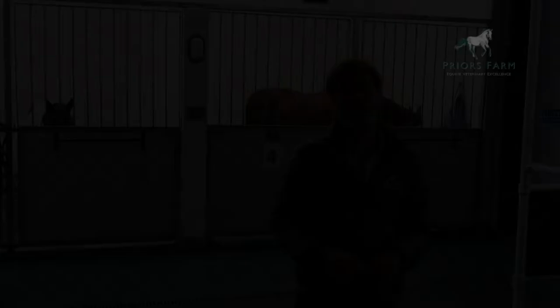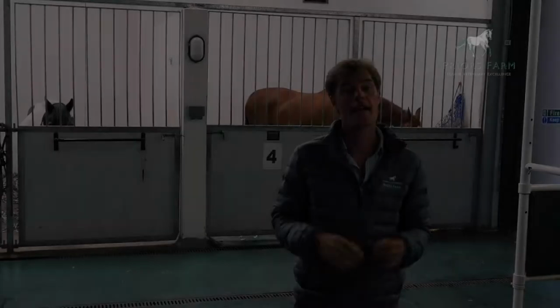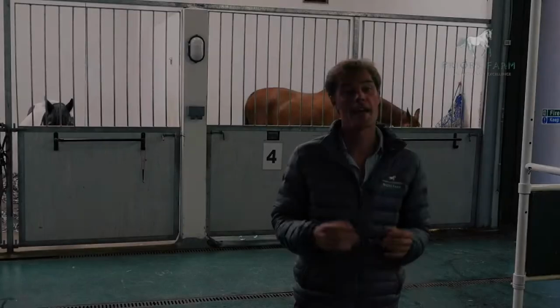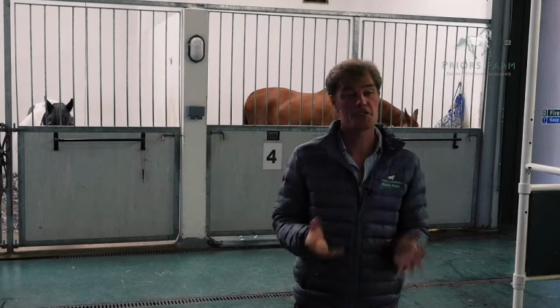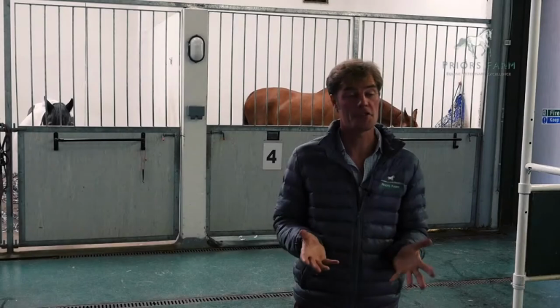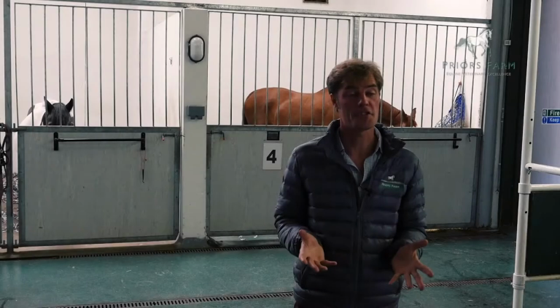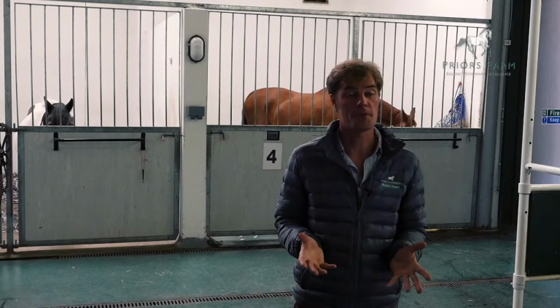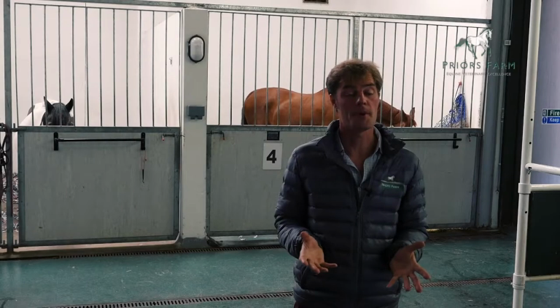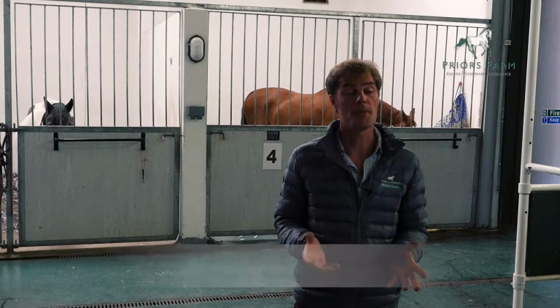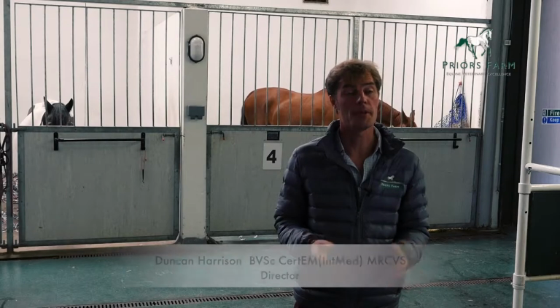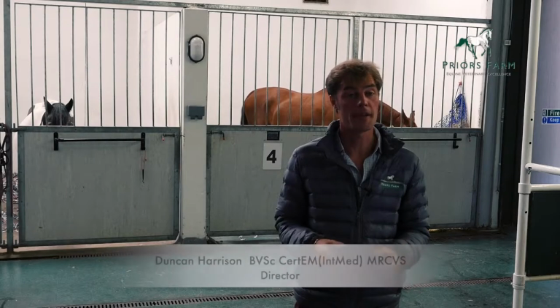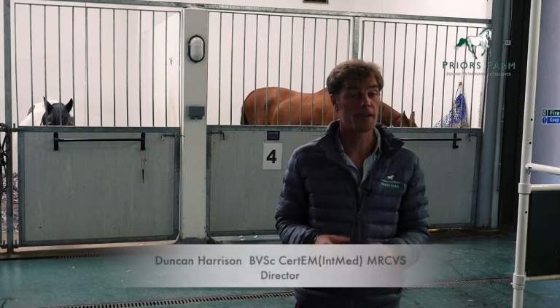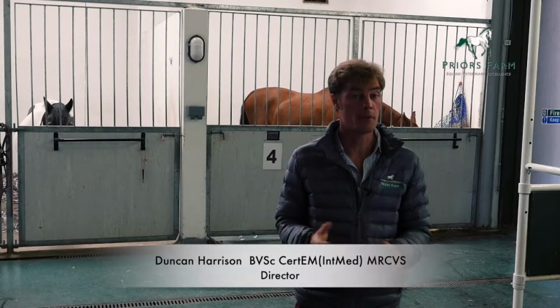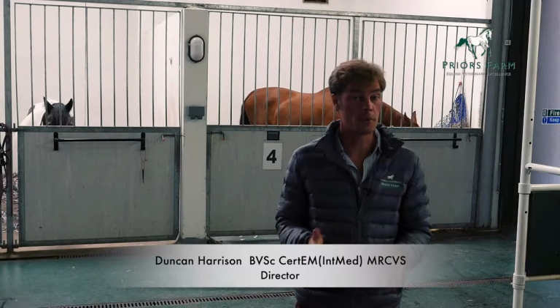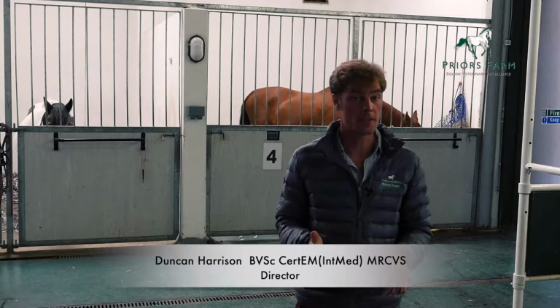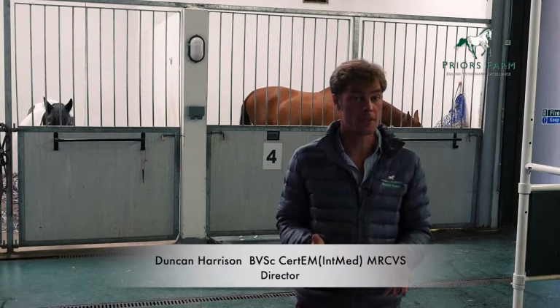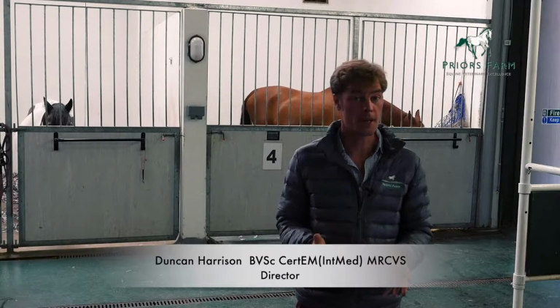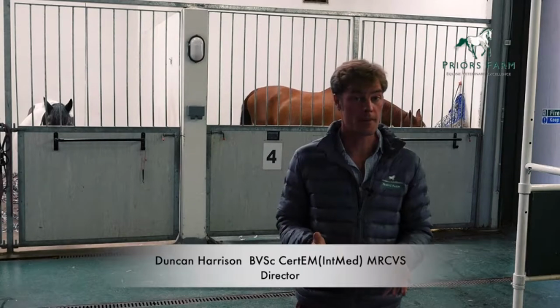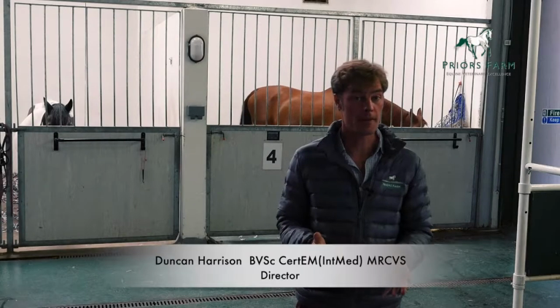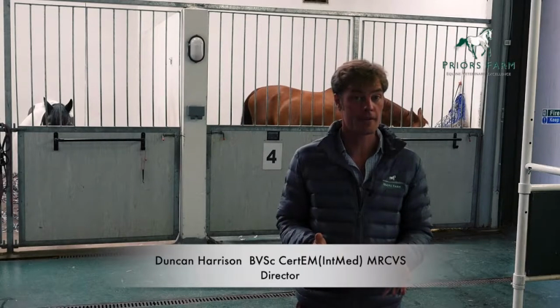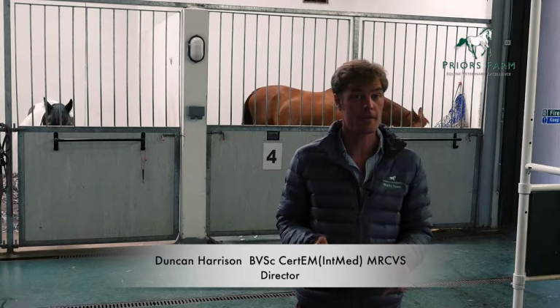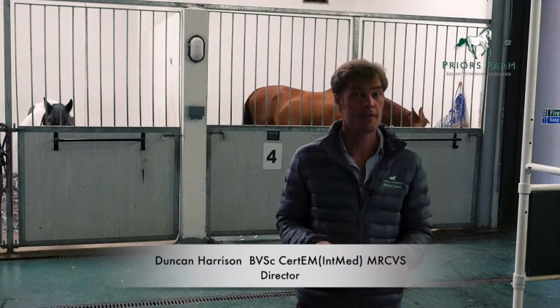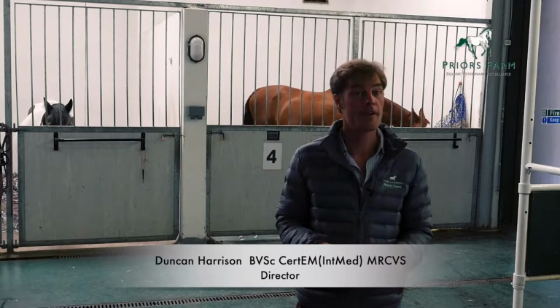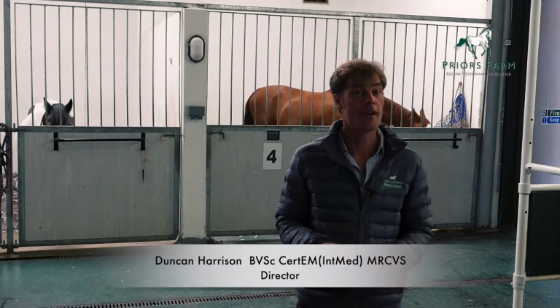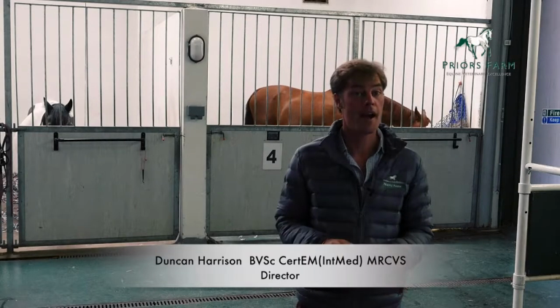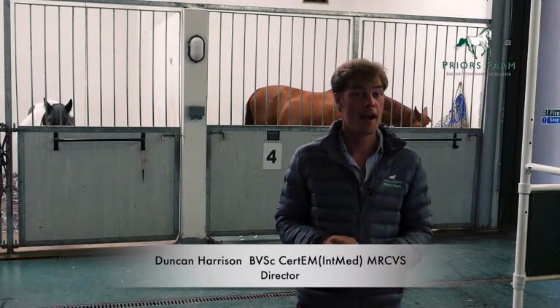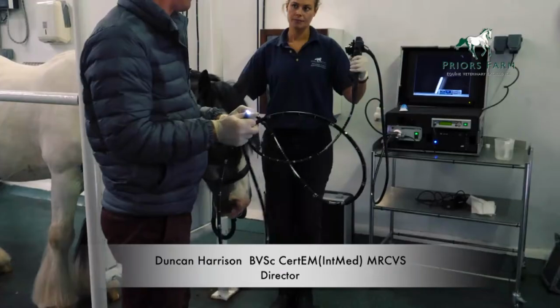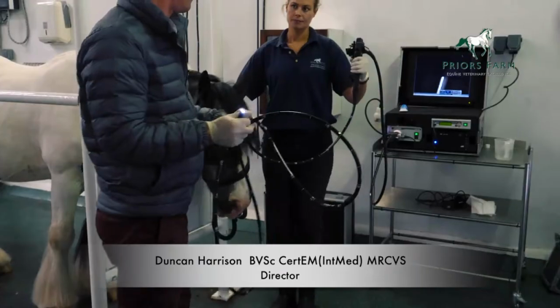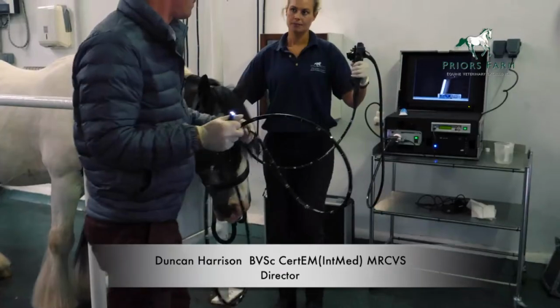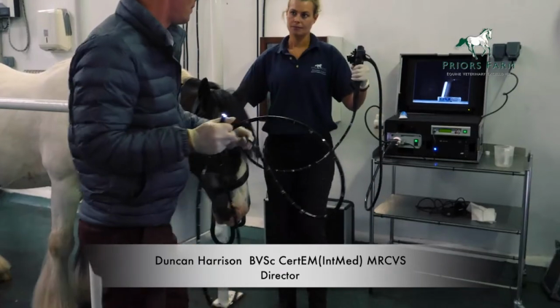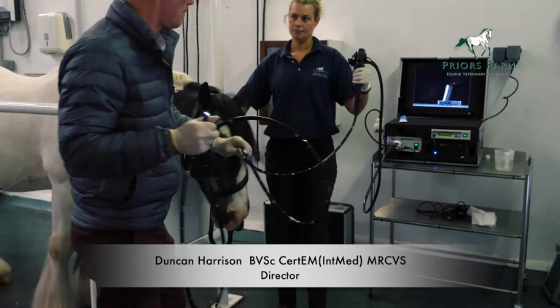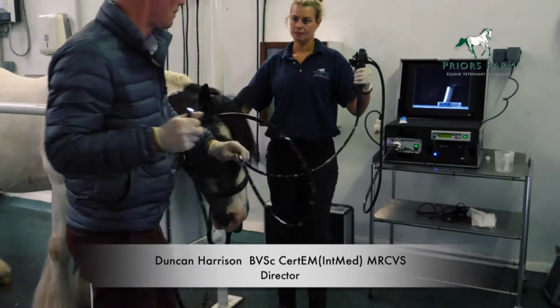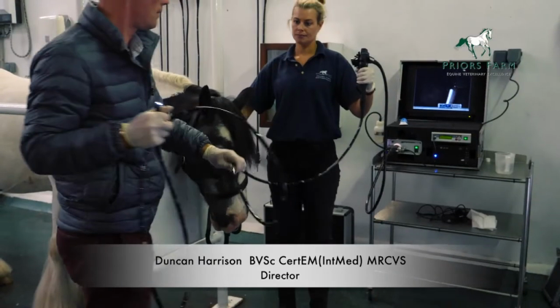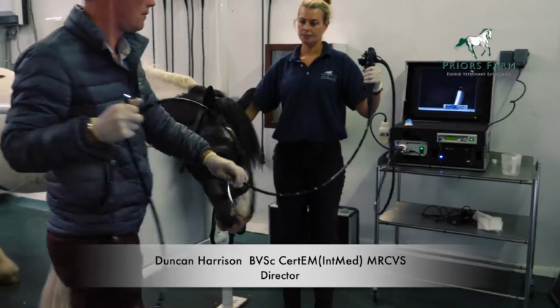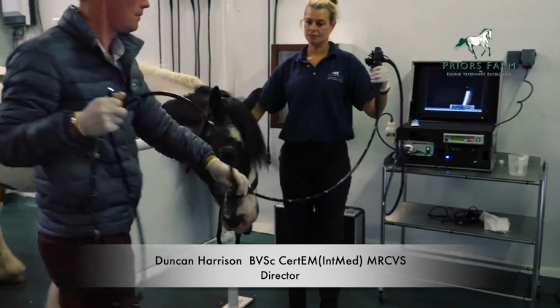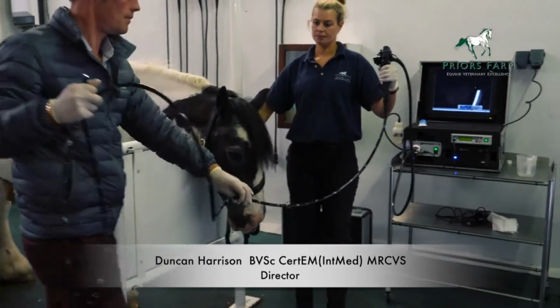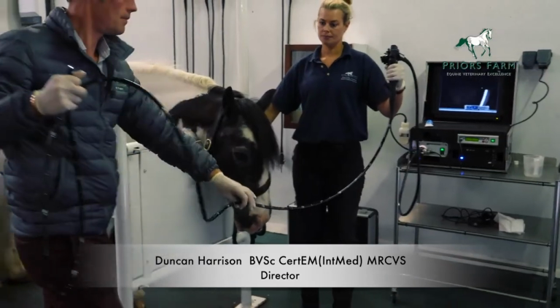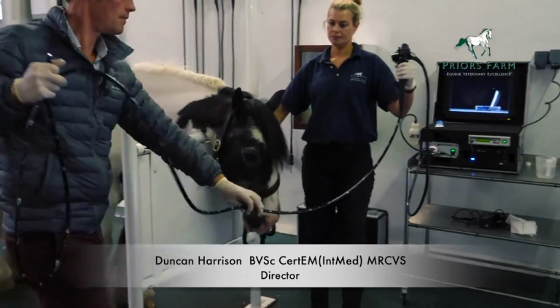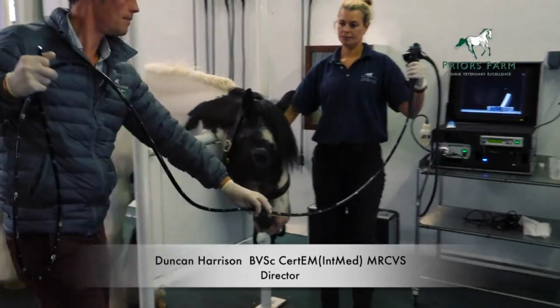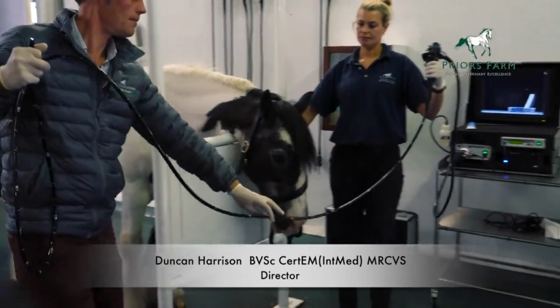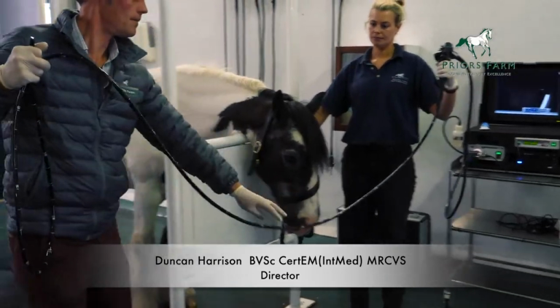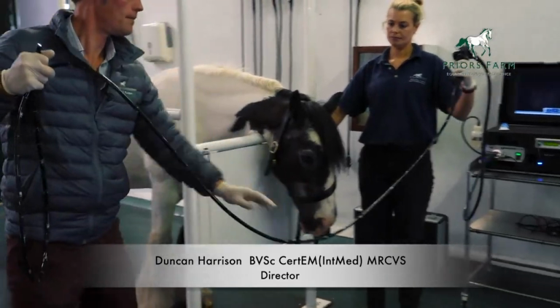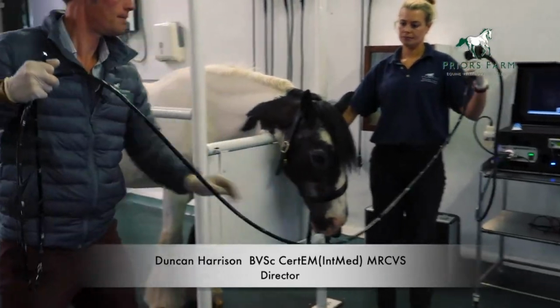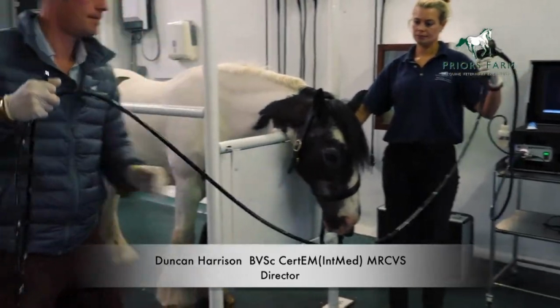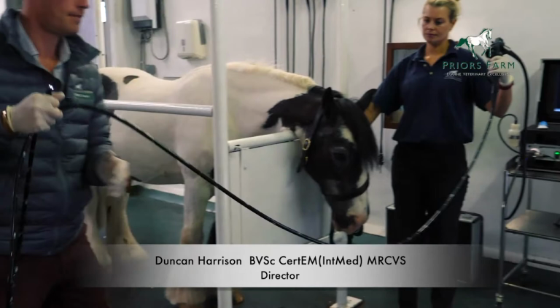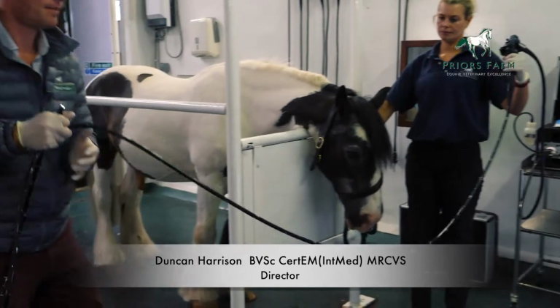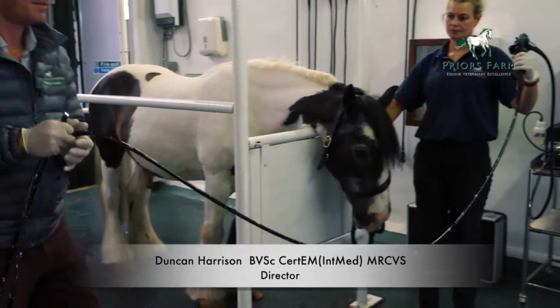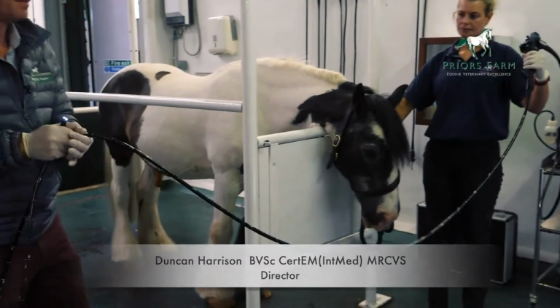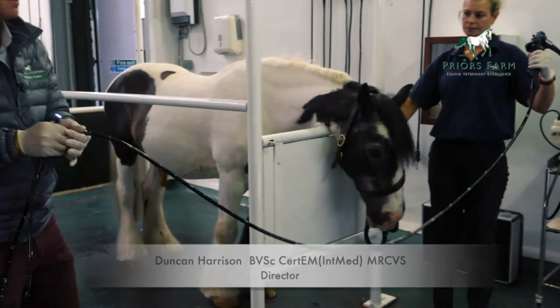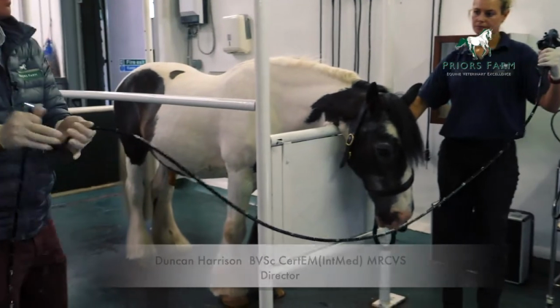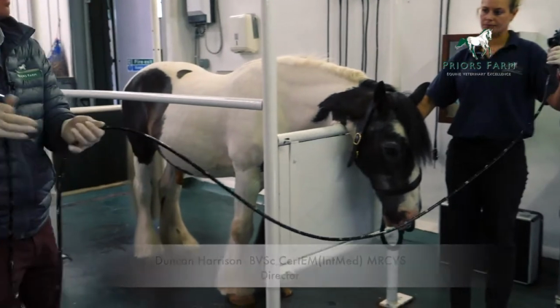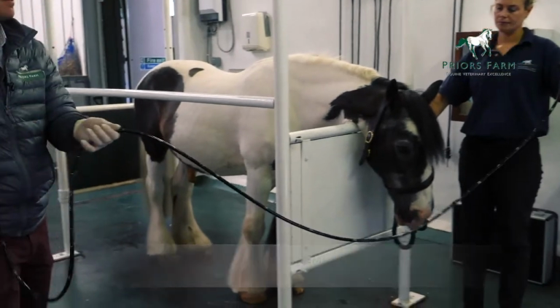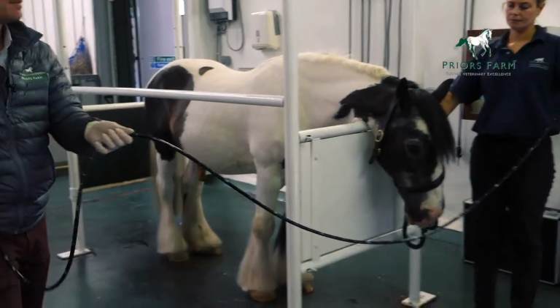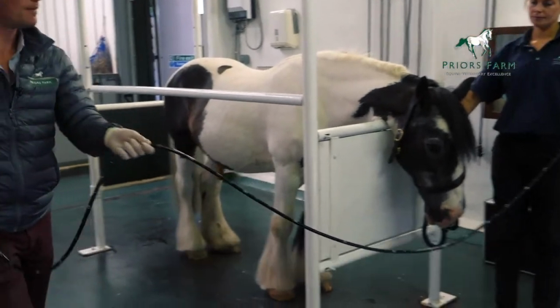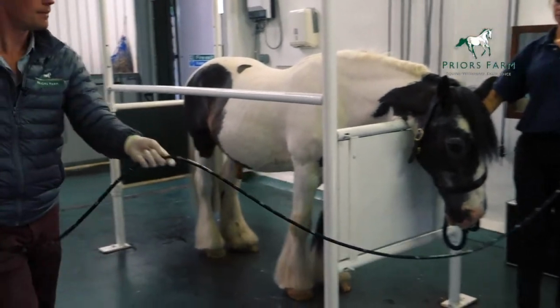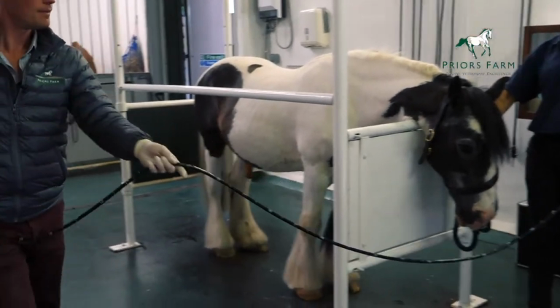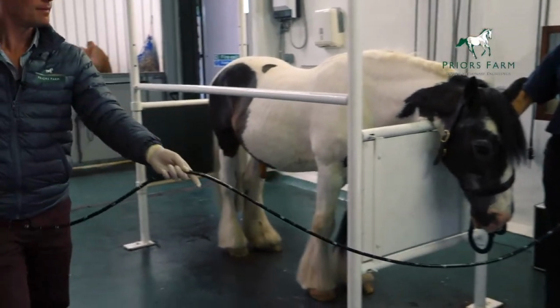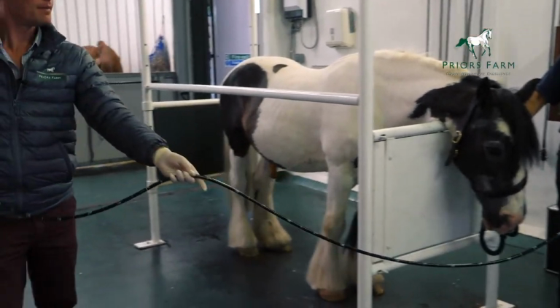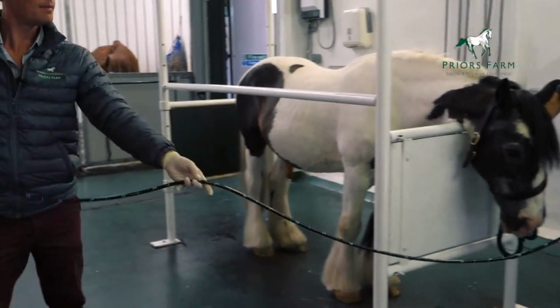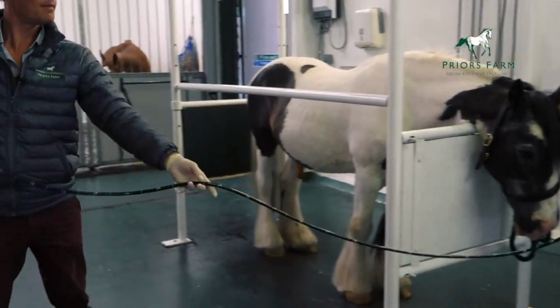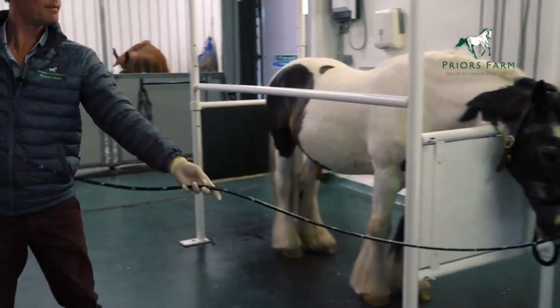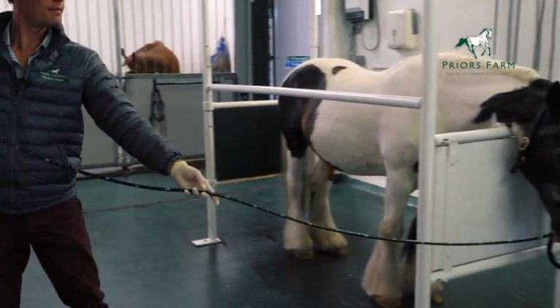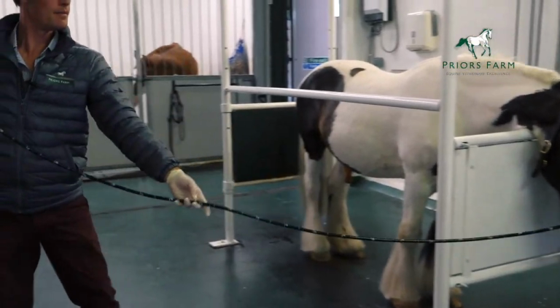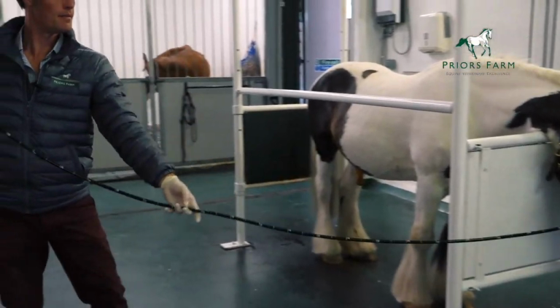In gastroscopy, we're looking at the horse's stomach. As you can see, we need a very long gastroscope — it's three metres long.